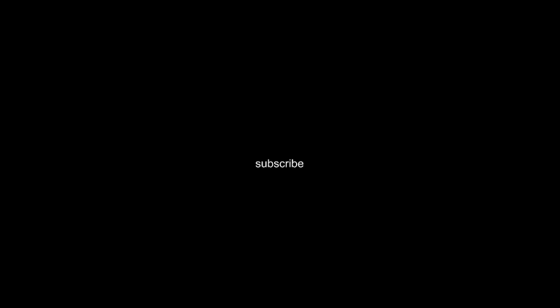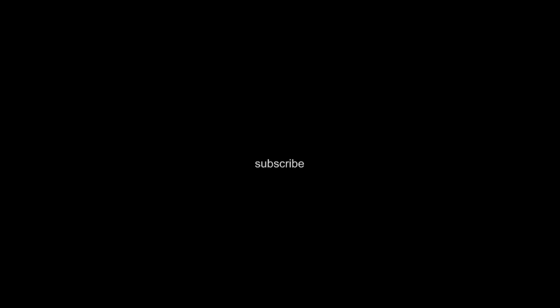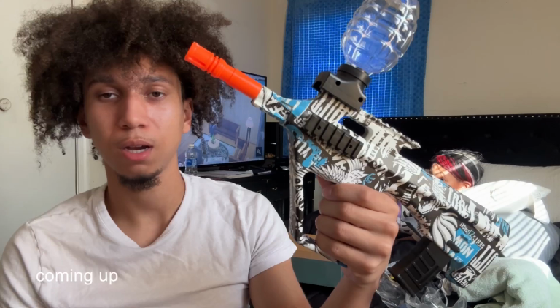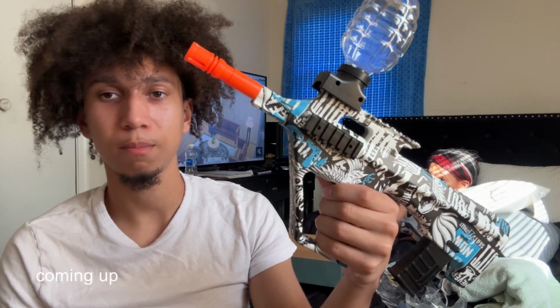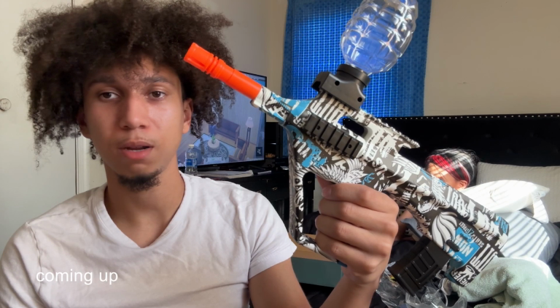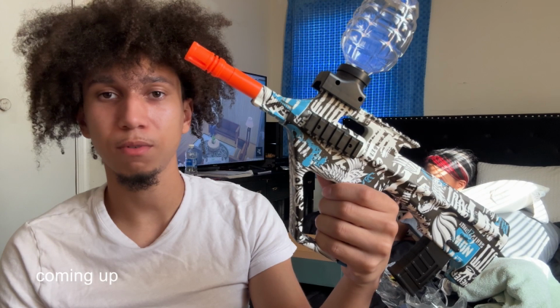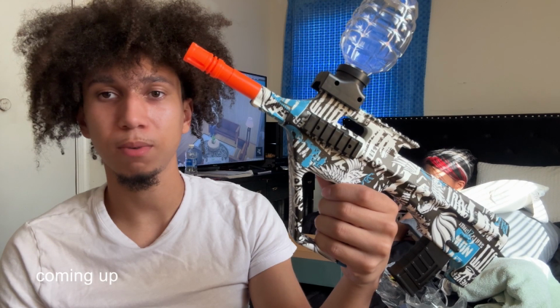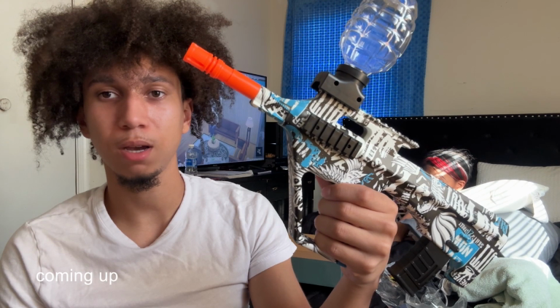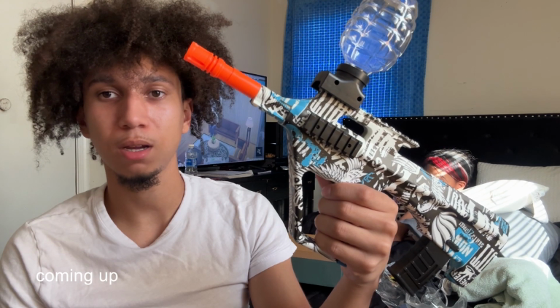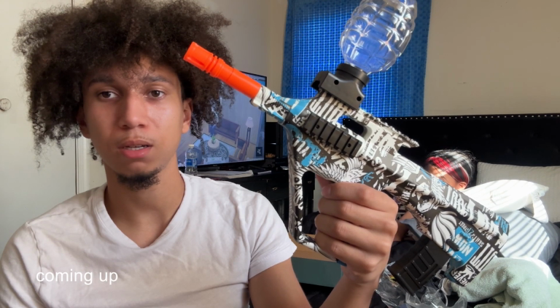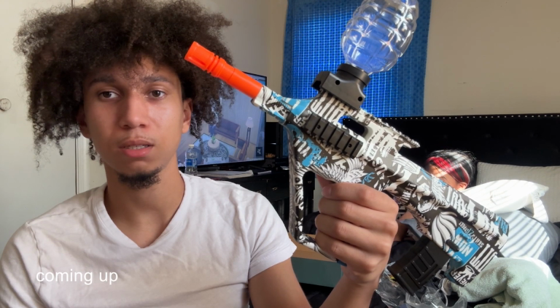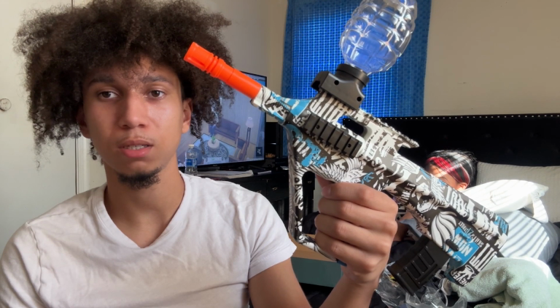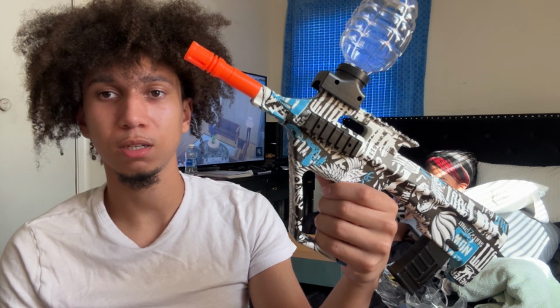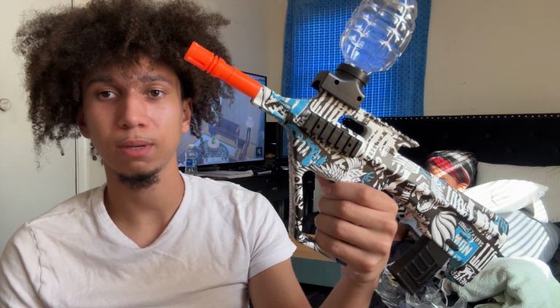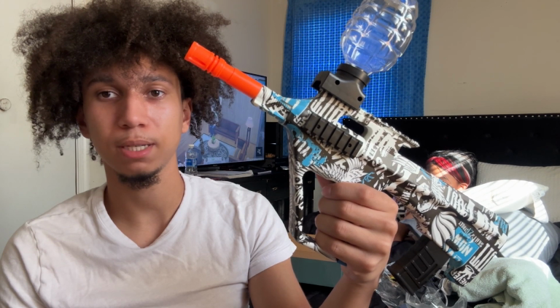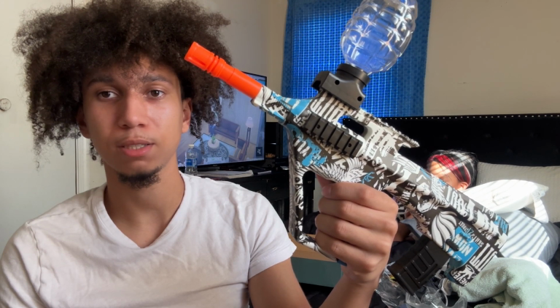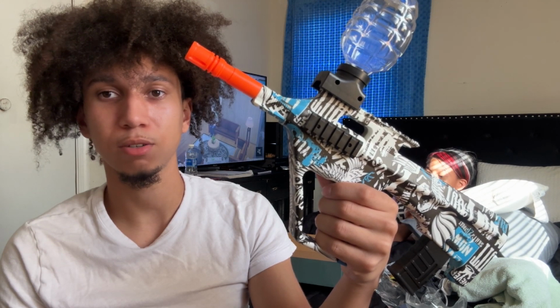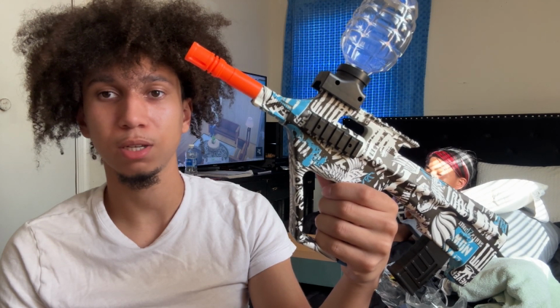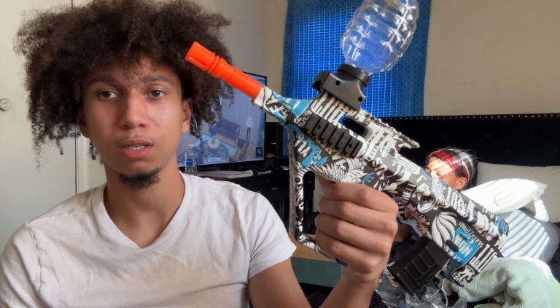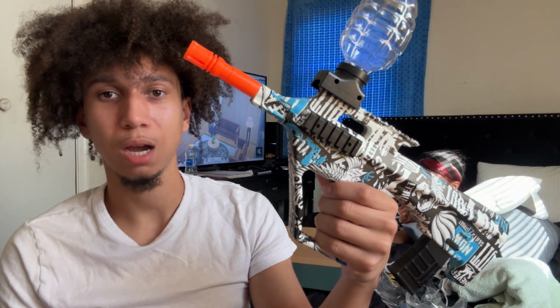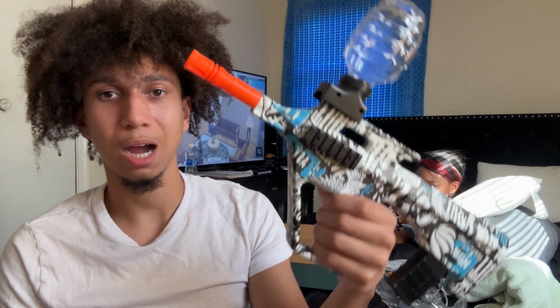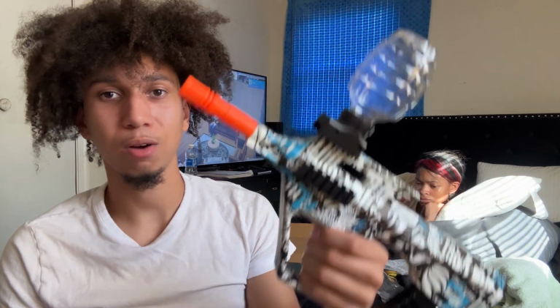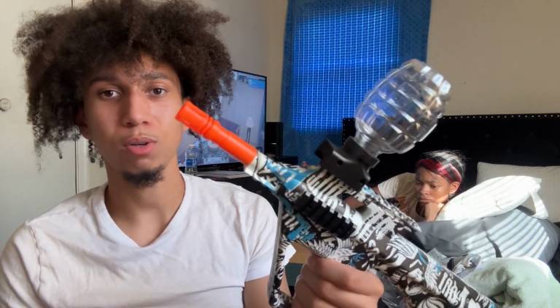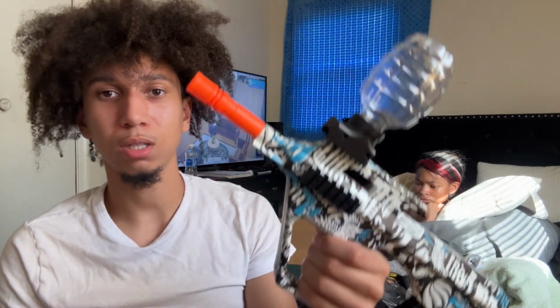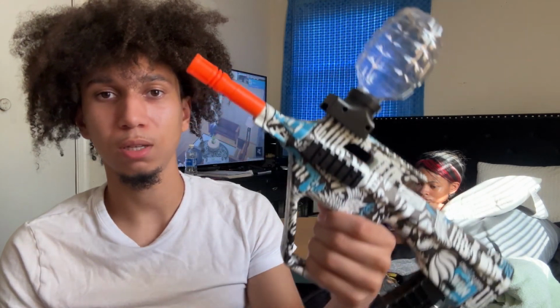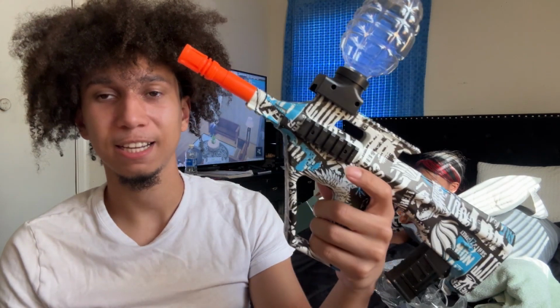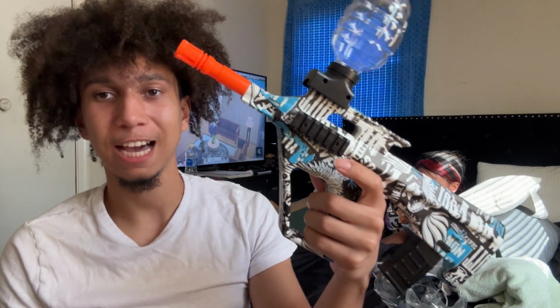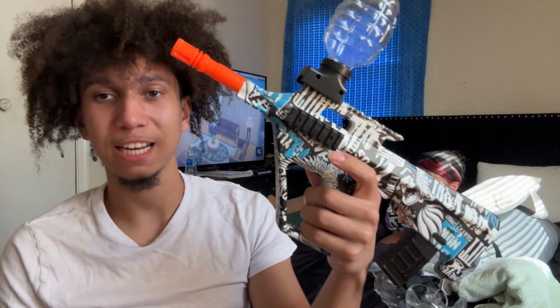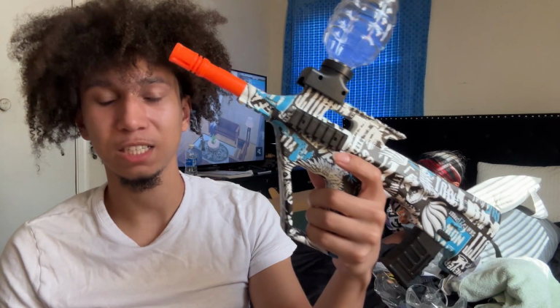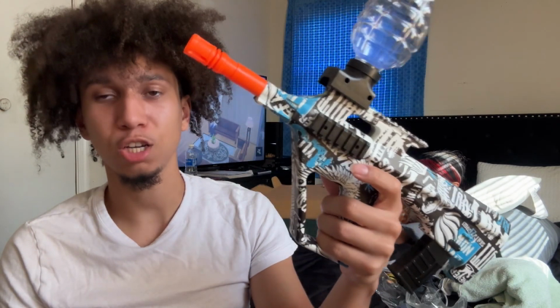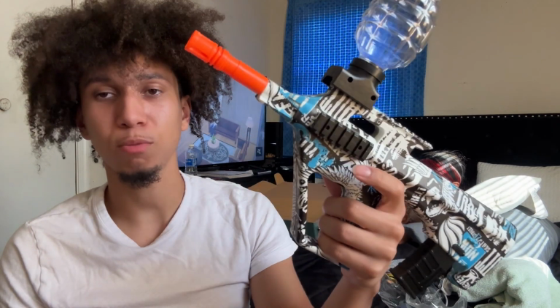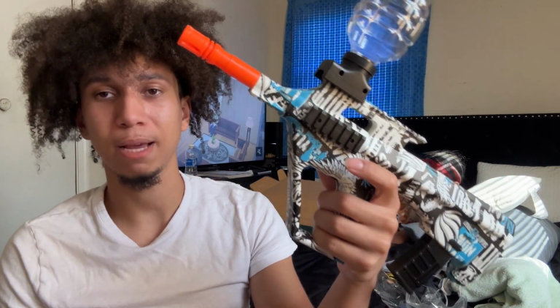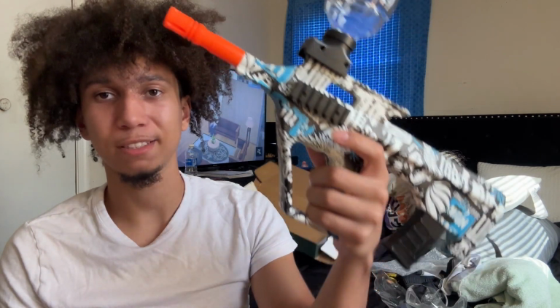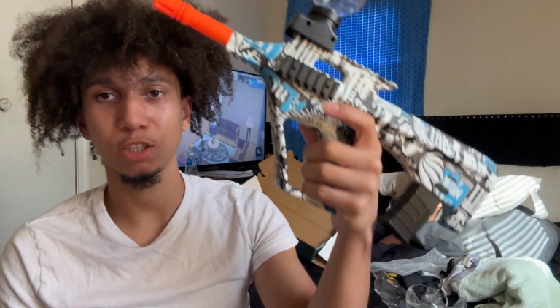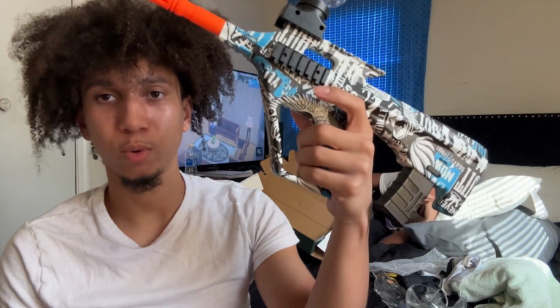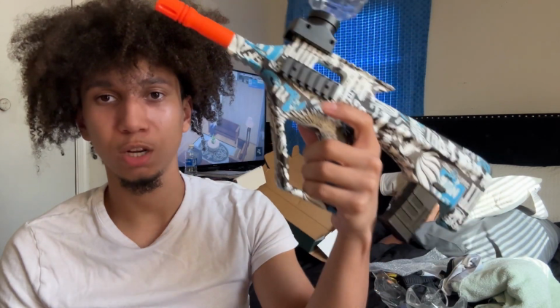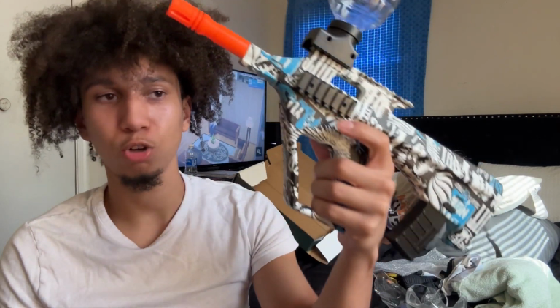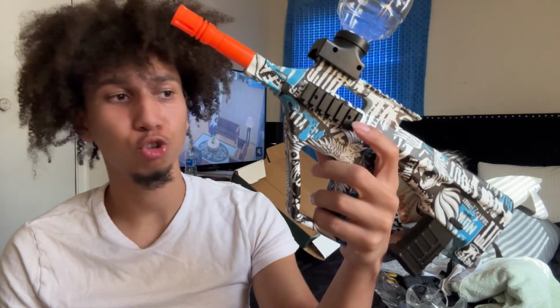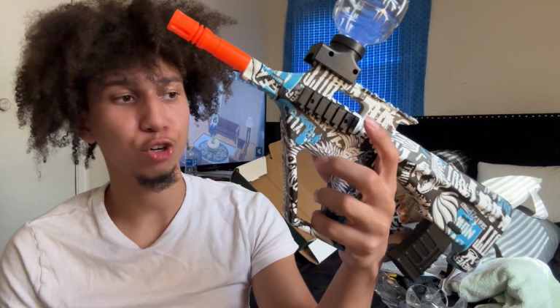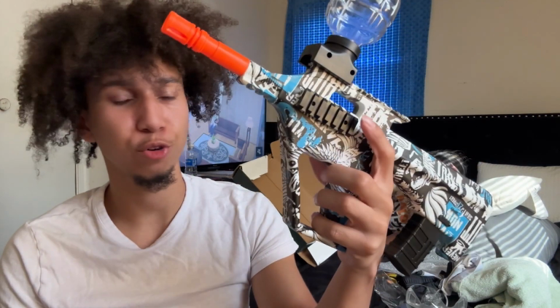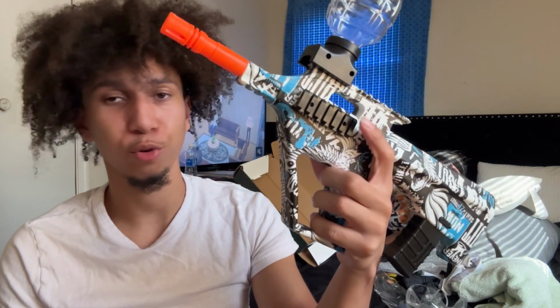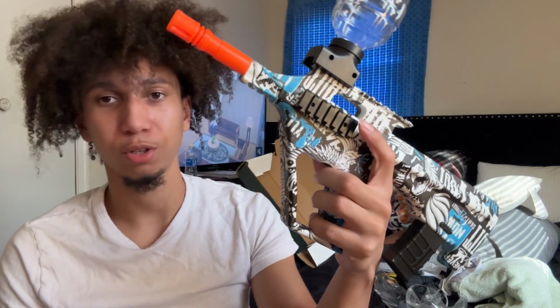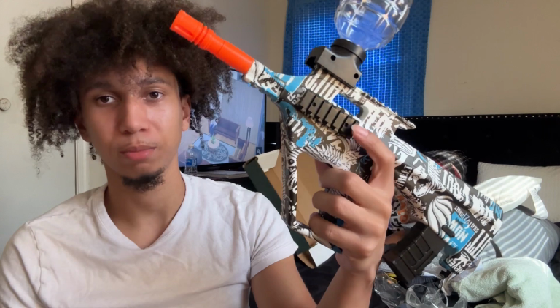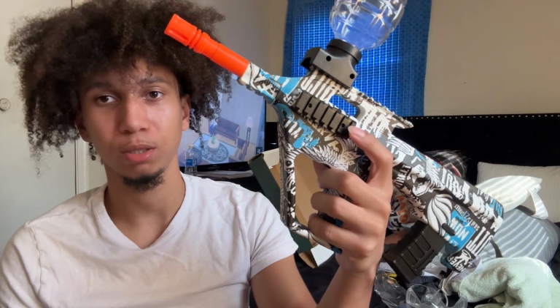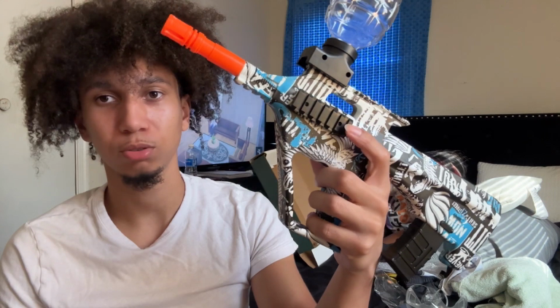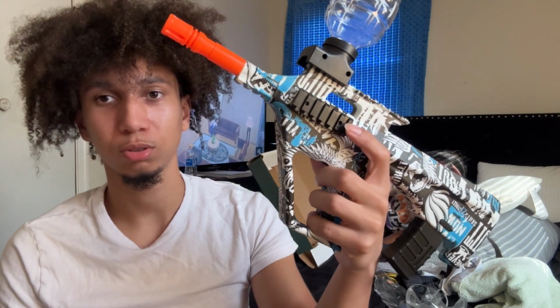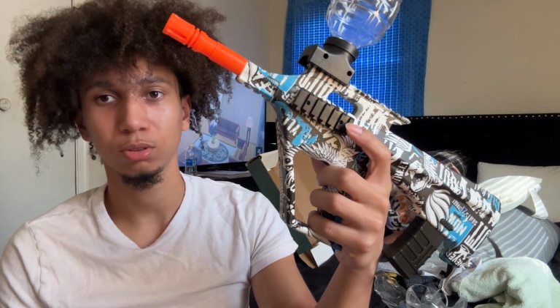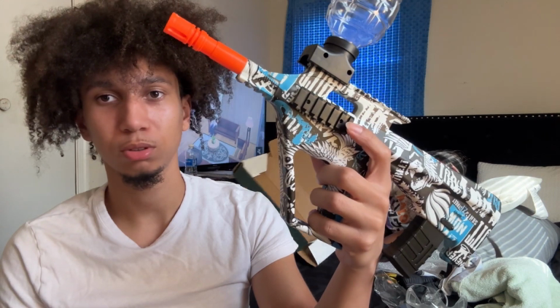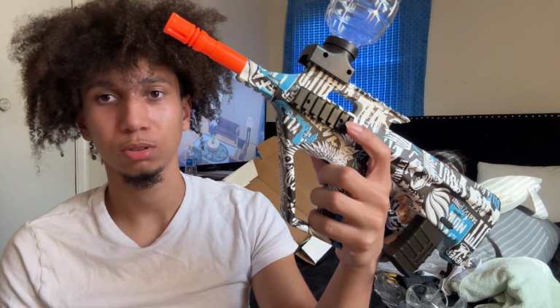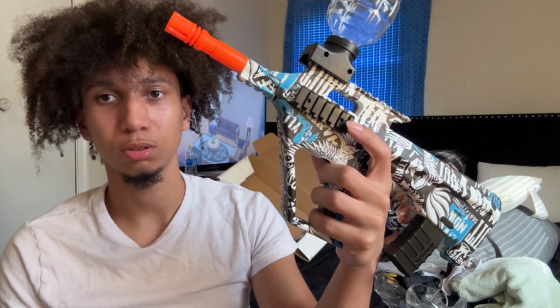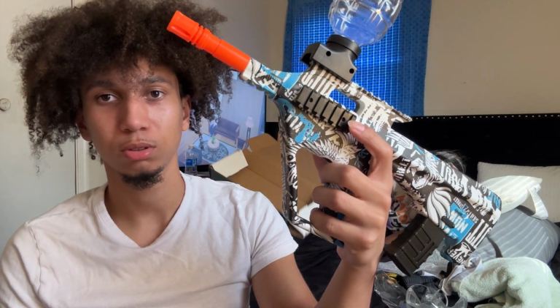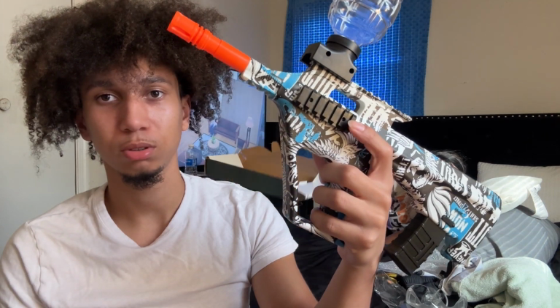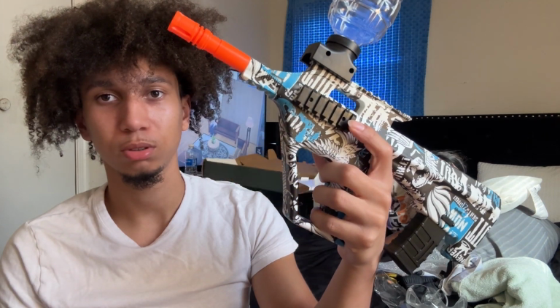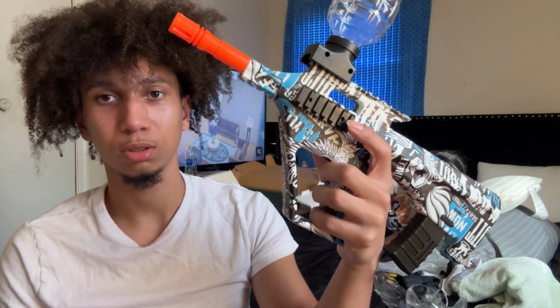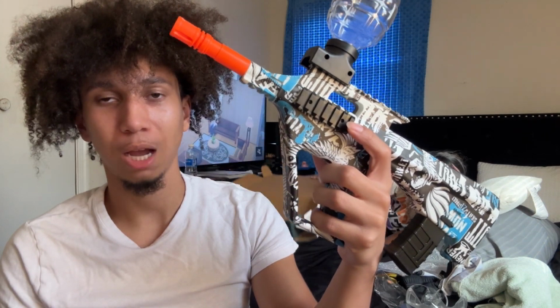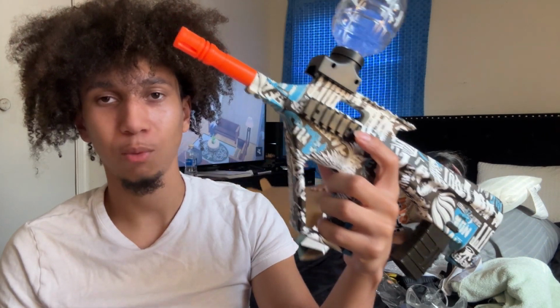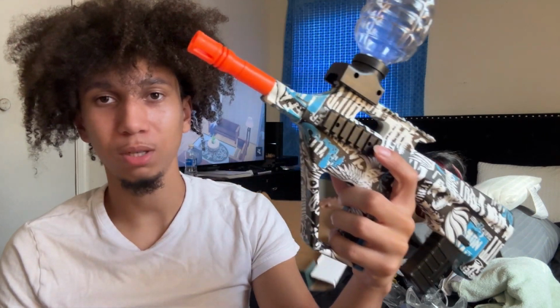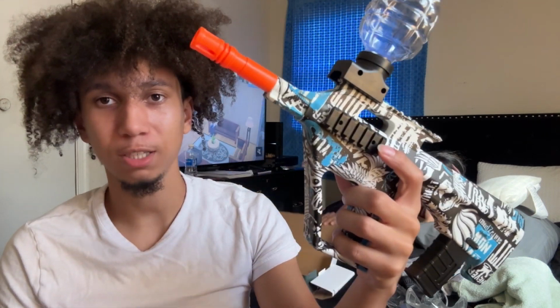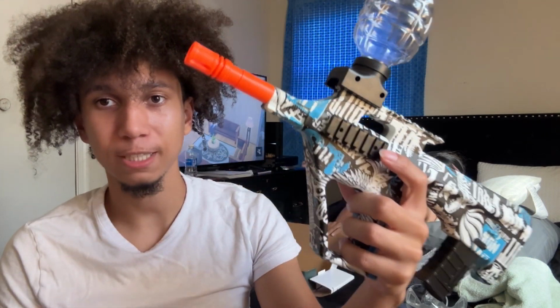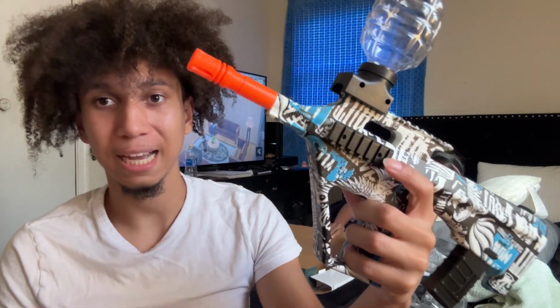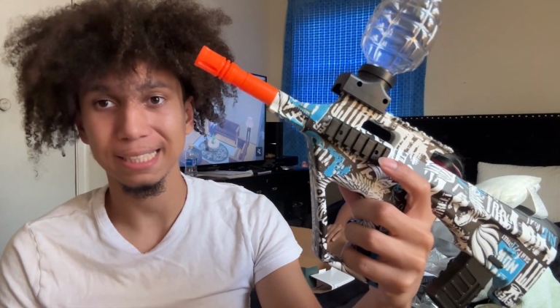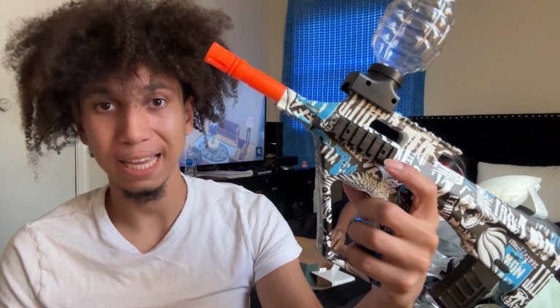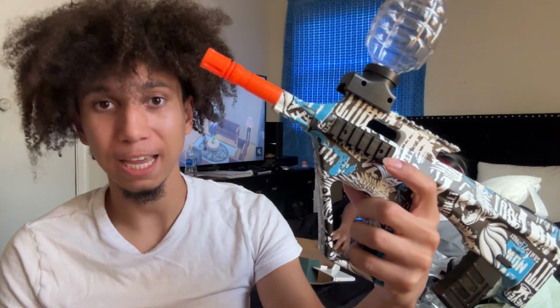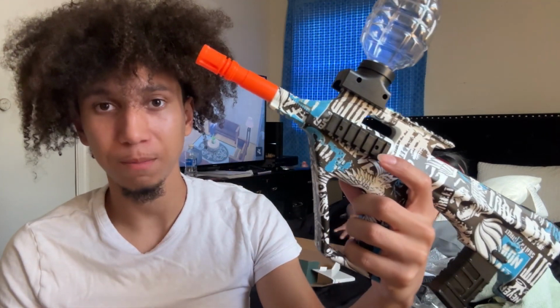I'm never buying another gel blaster again. I really got a gel blaster with no trigger on it, bro. I really just got scammed.